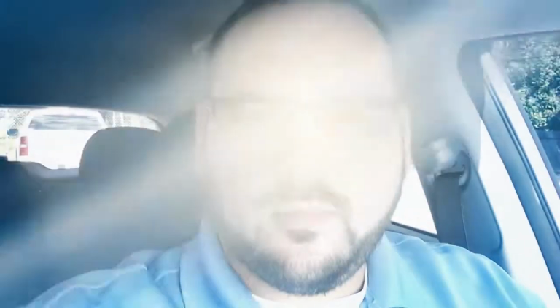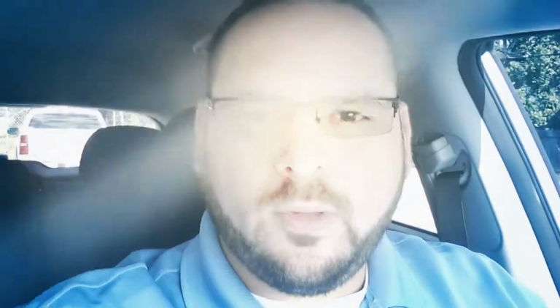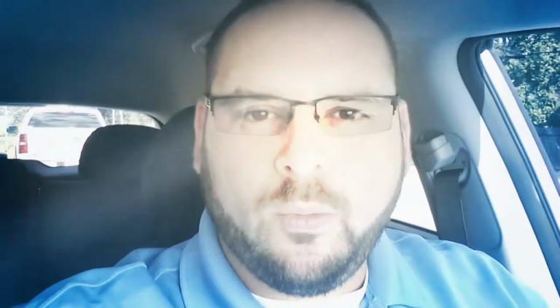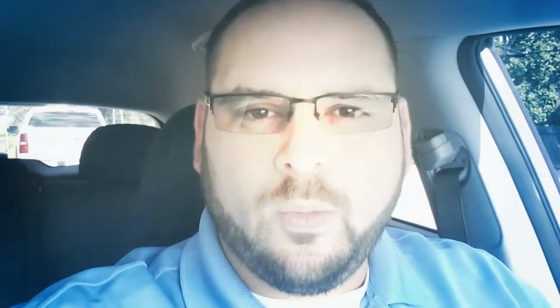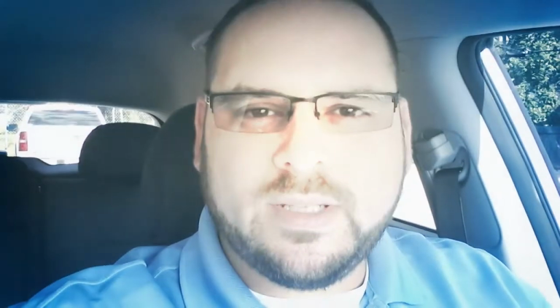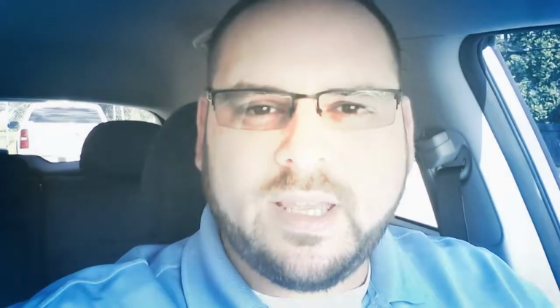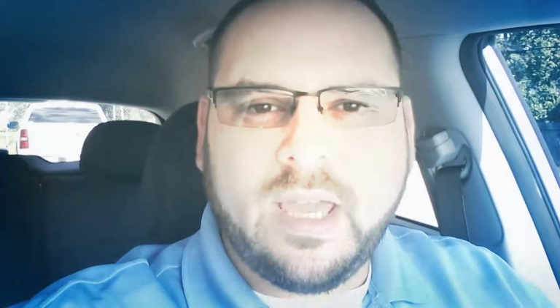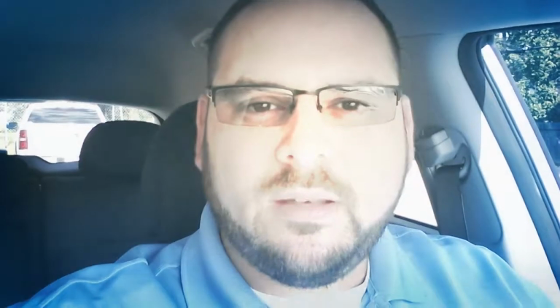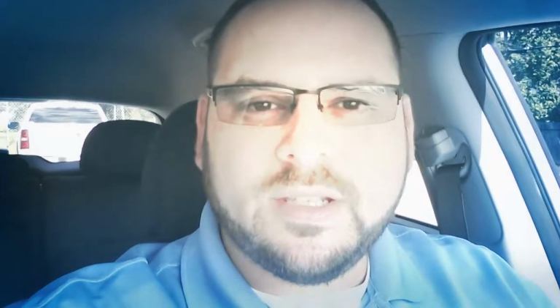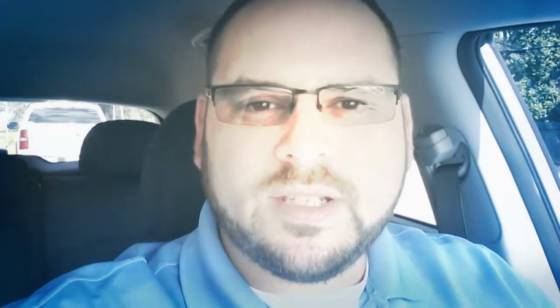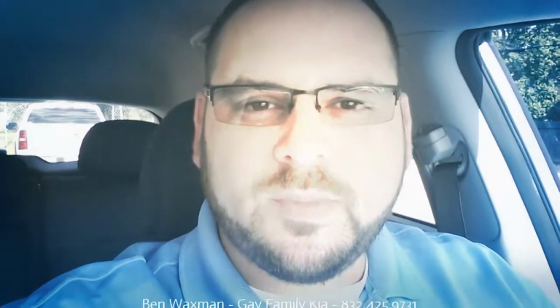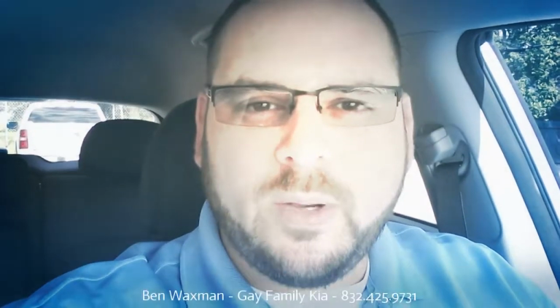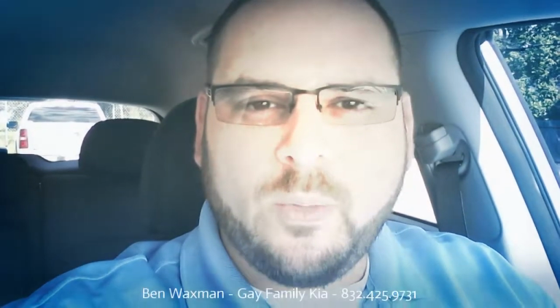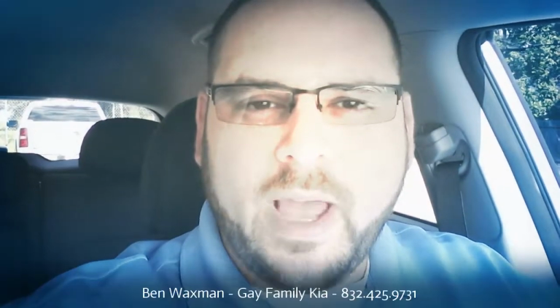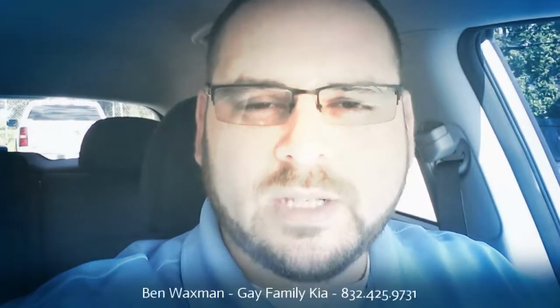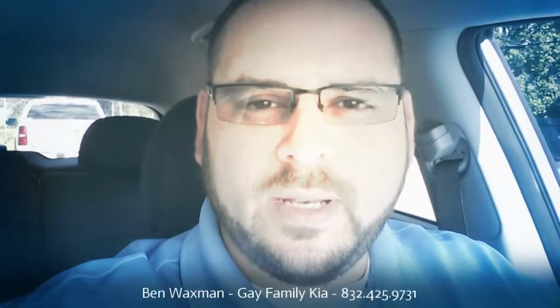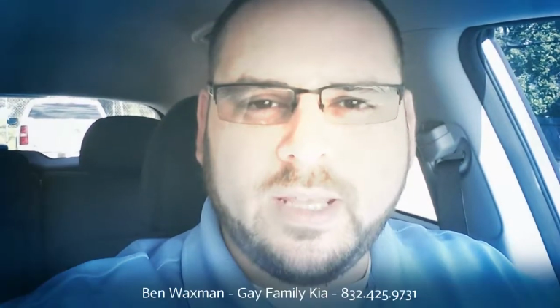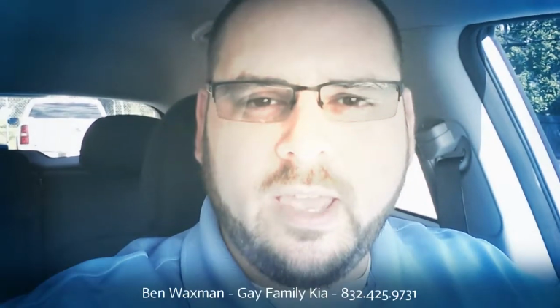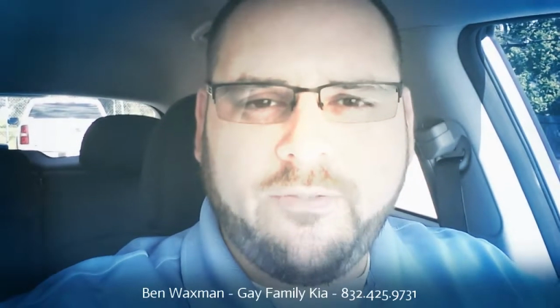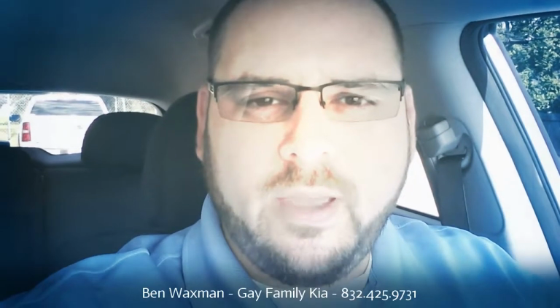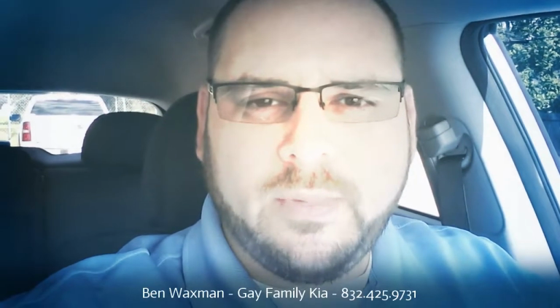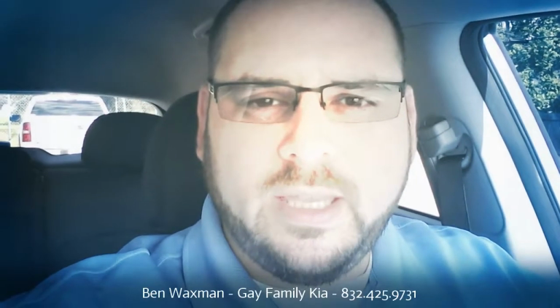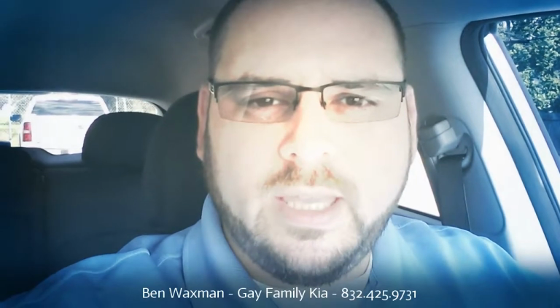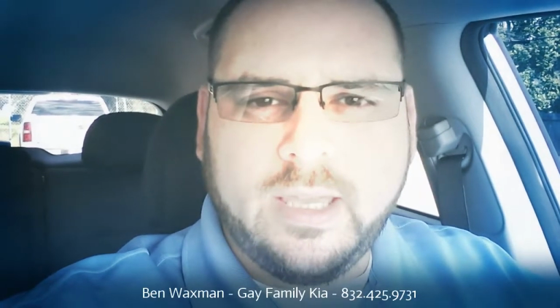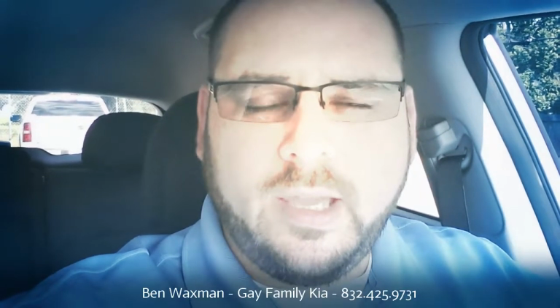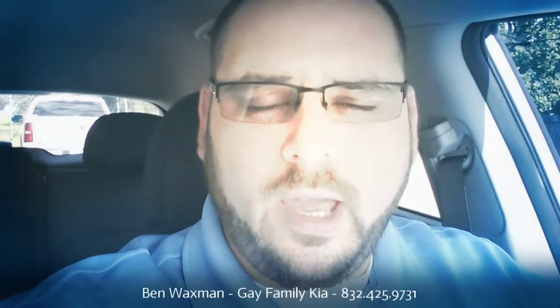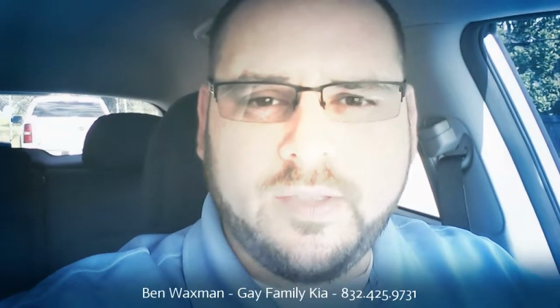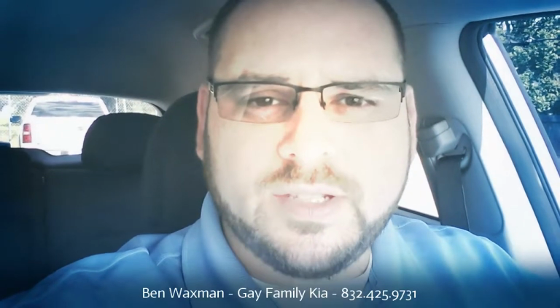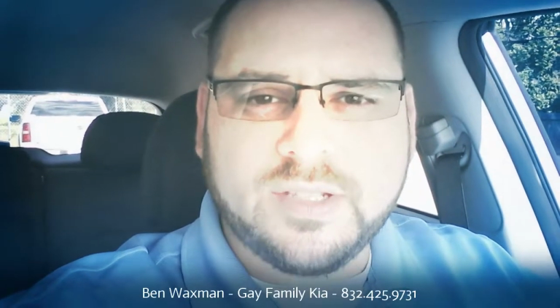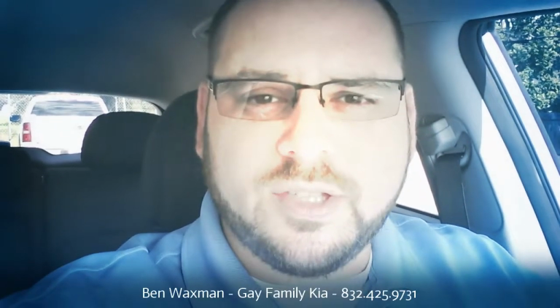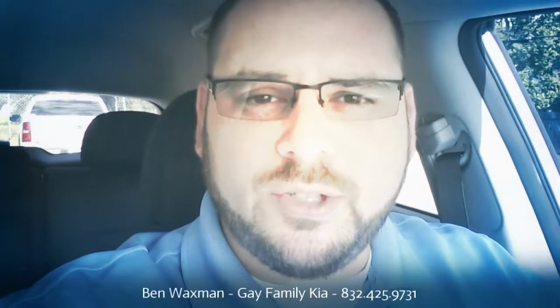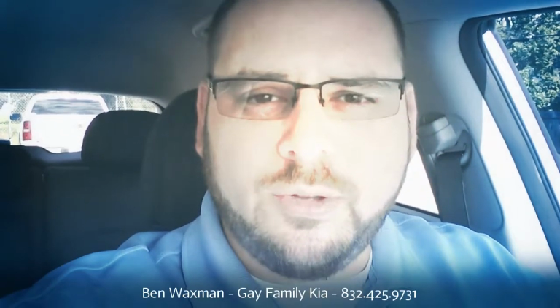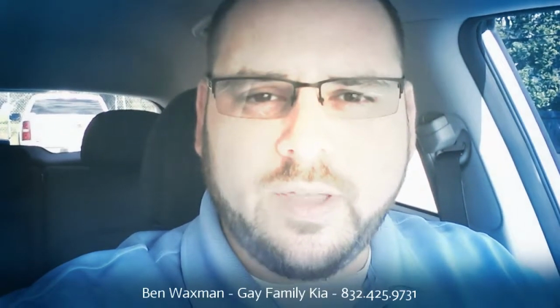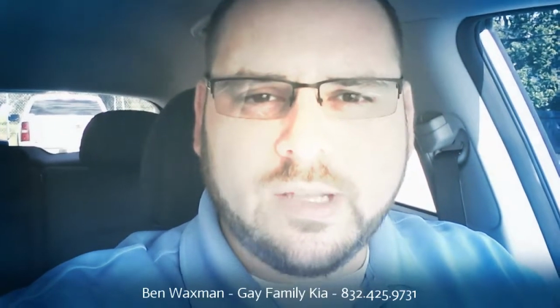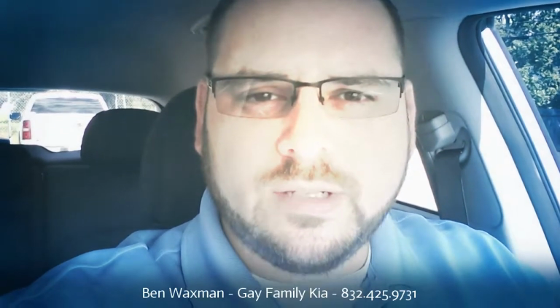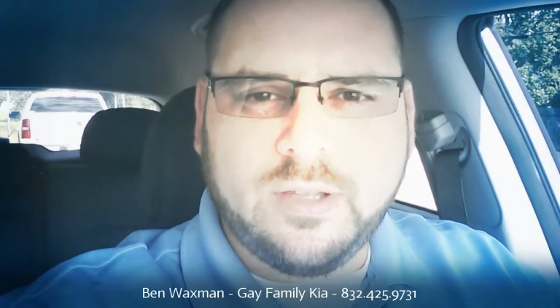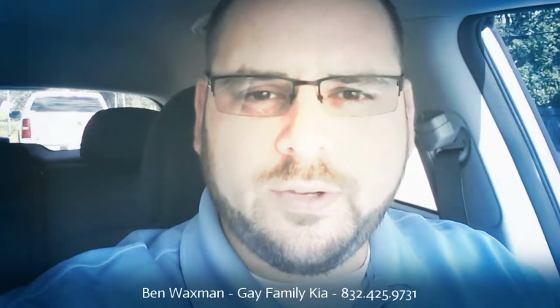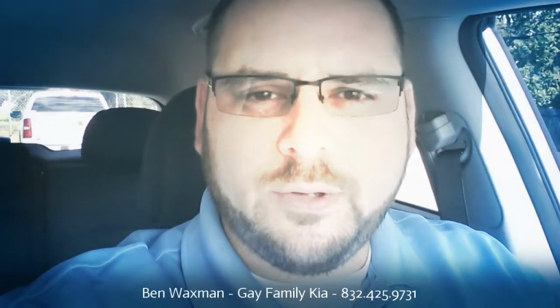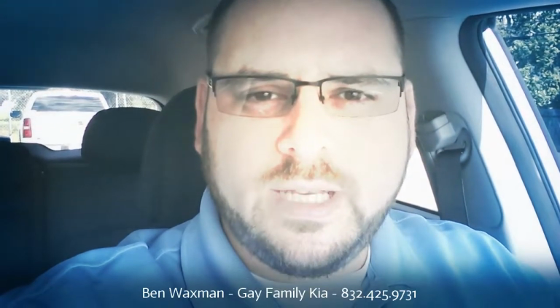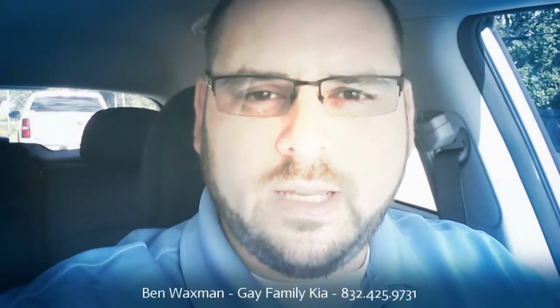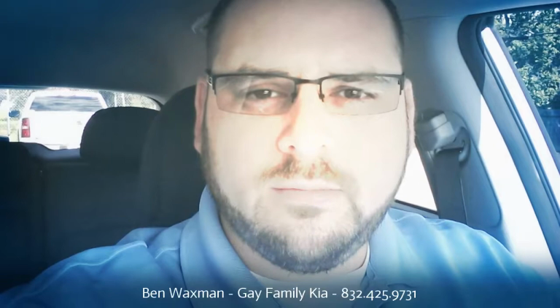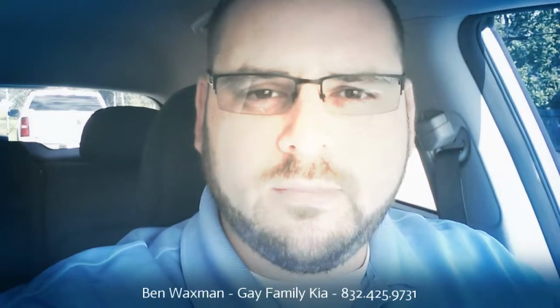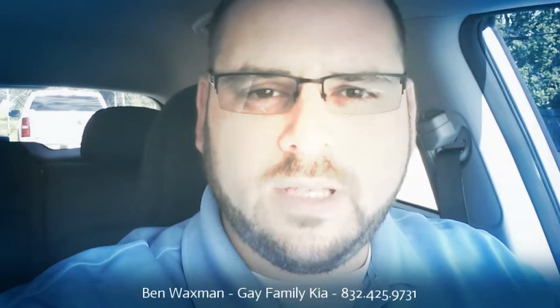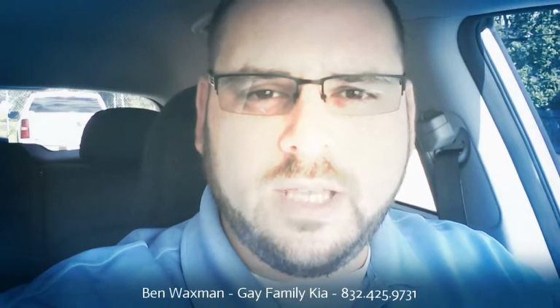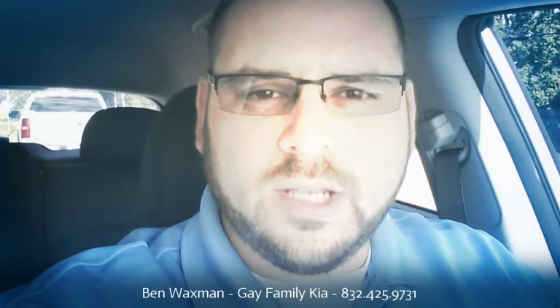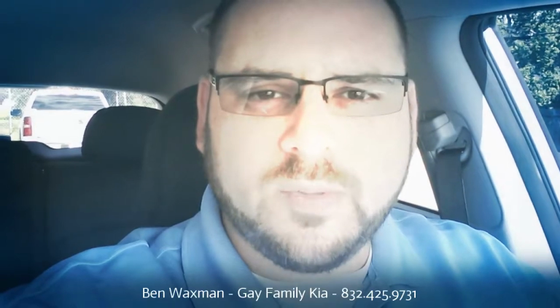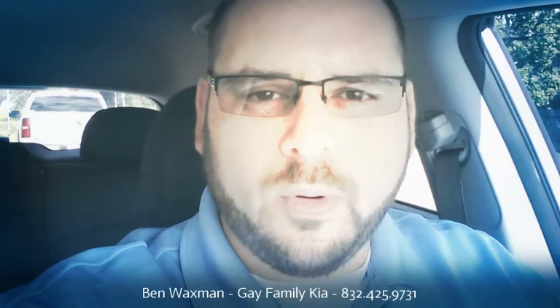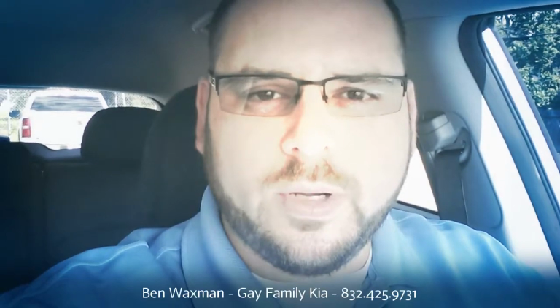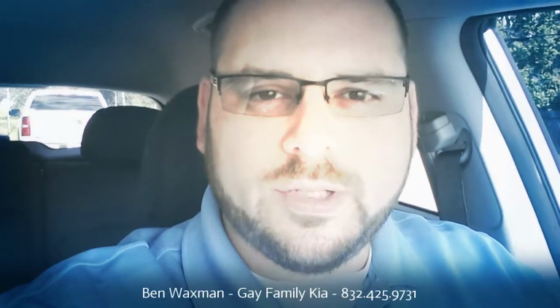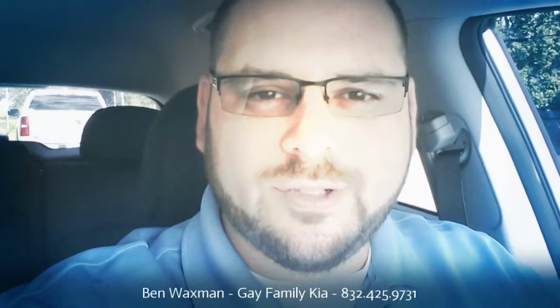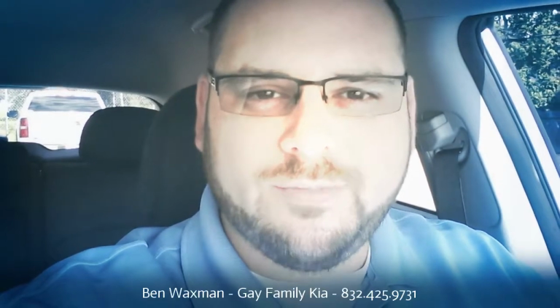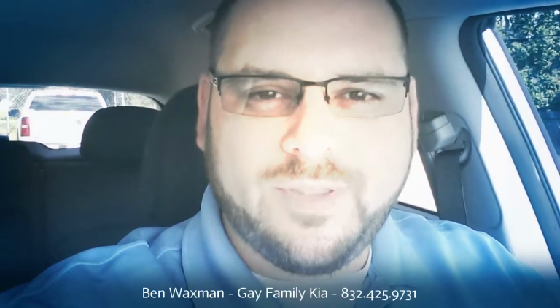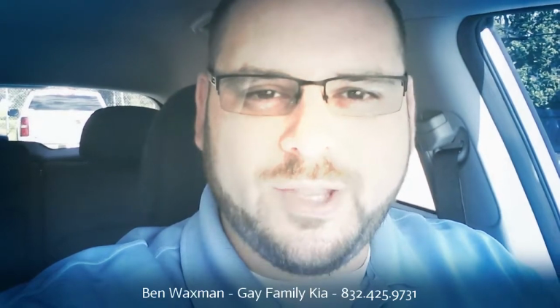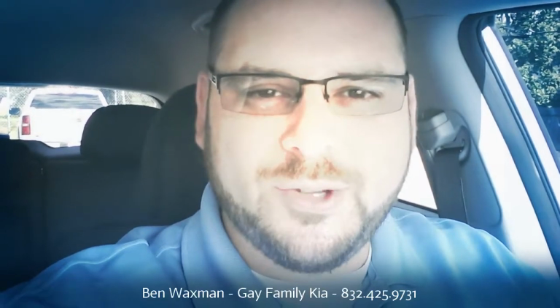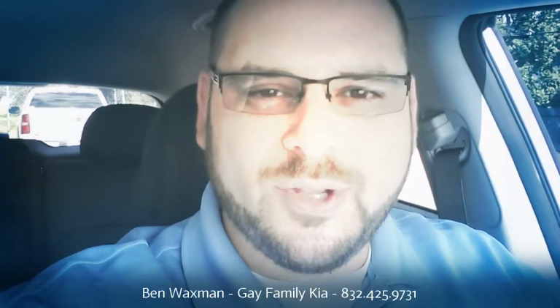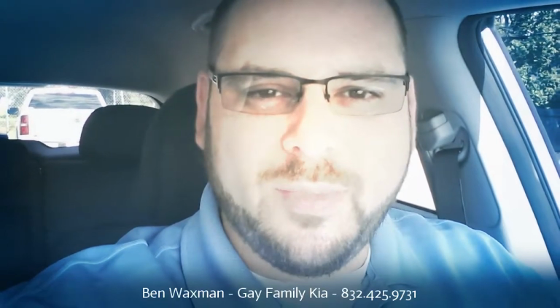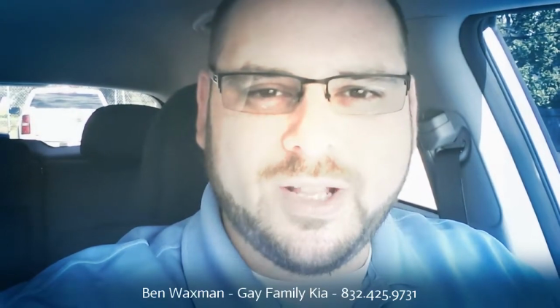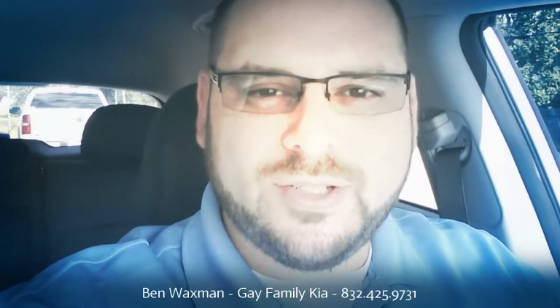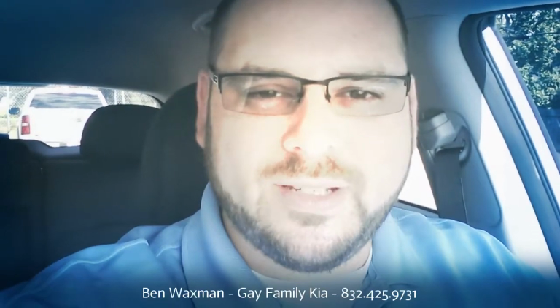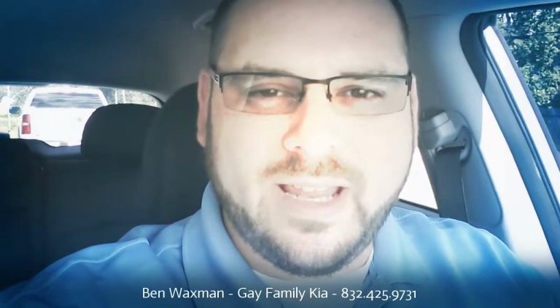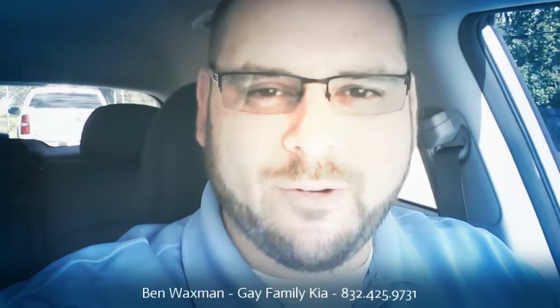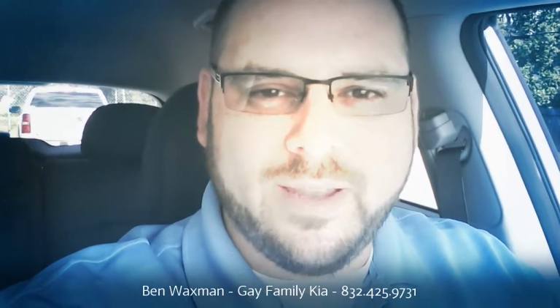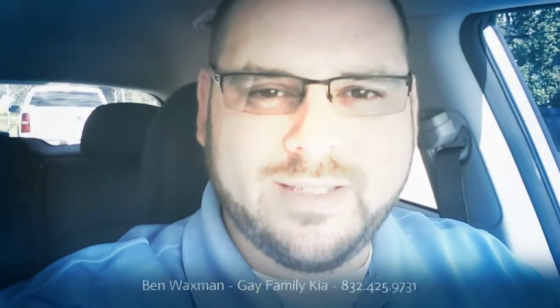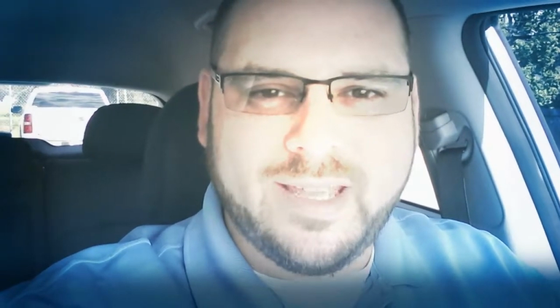Once again, this is Ben Waxman at Gay Family Kia, and this is the 2013 Kia Sportage. Thank you so much and have a great day.